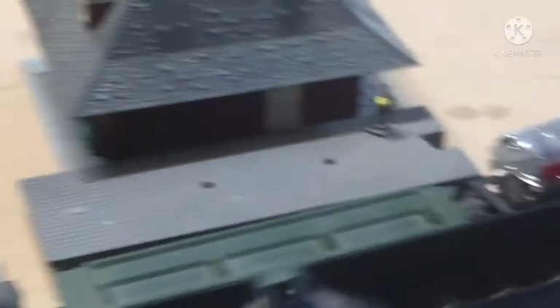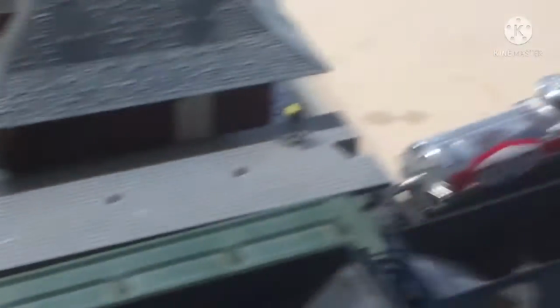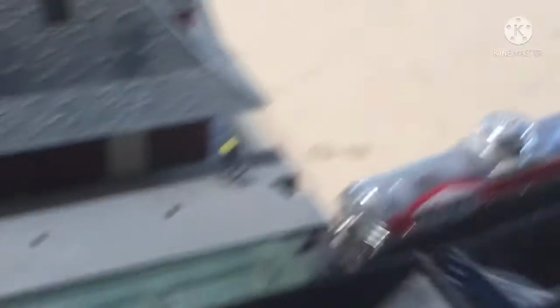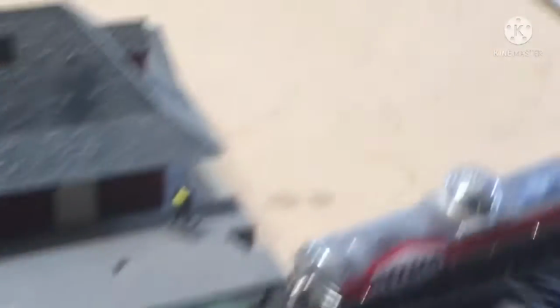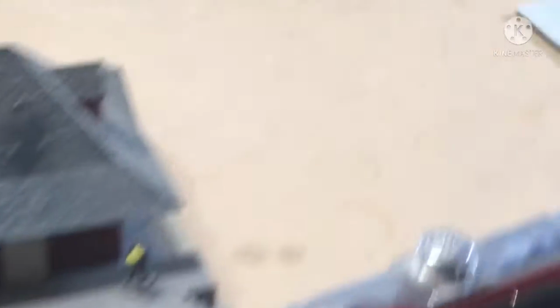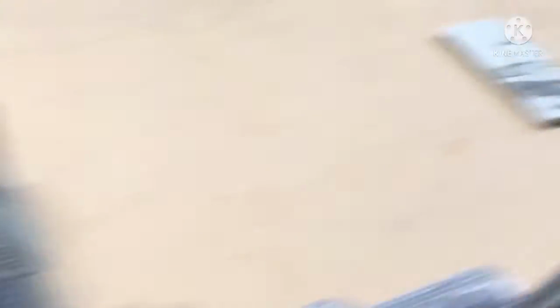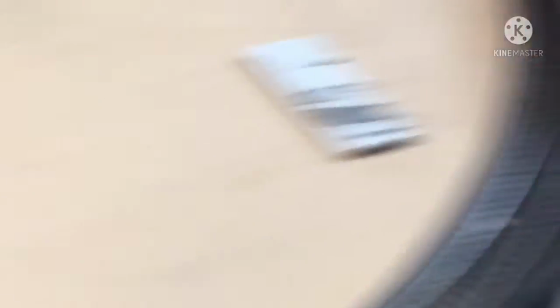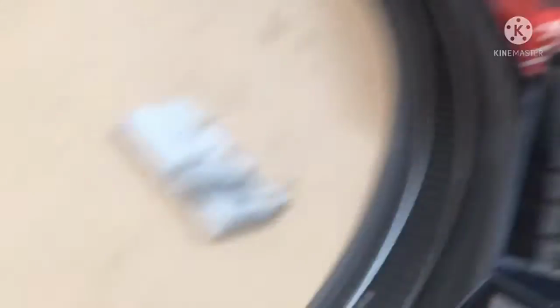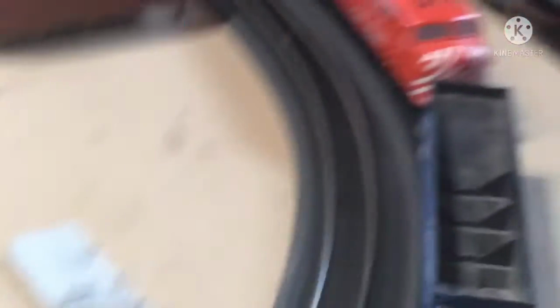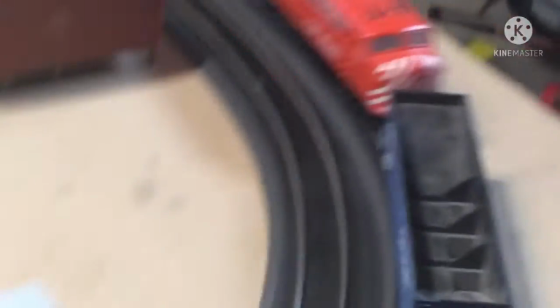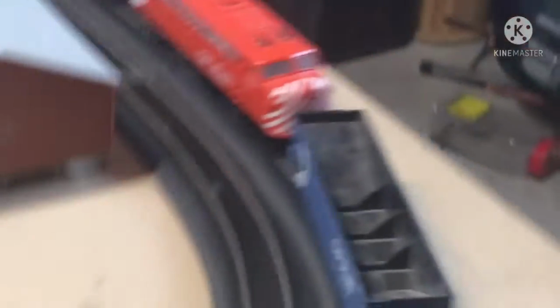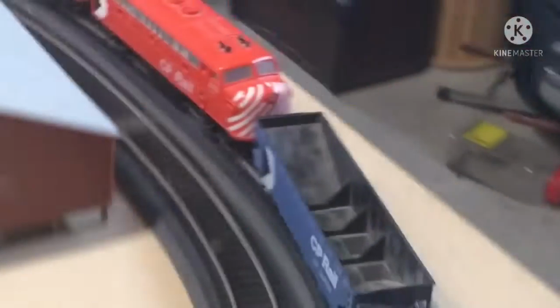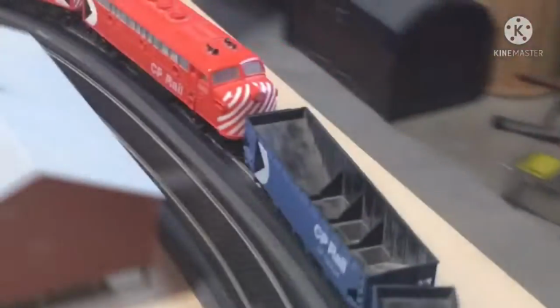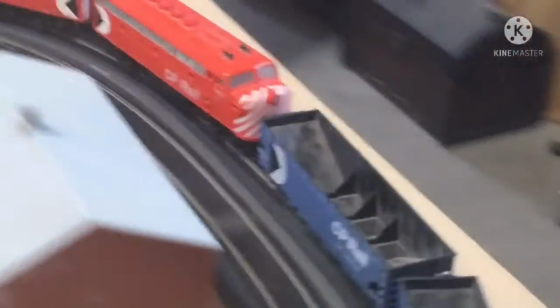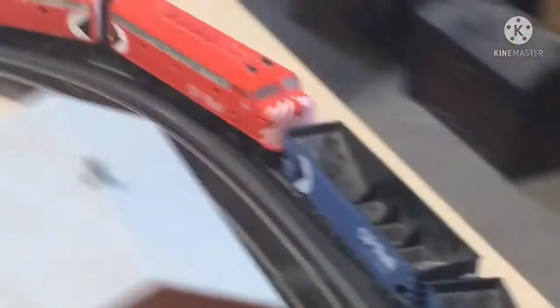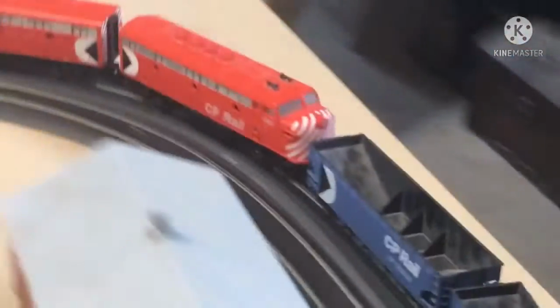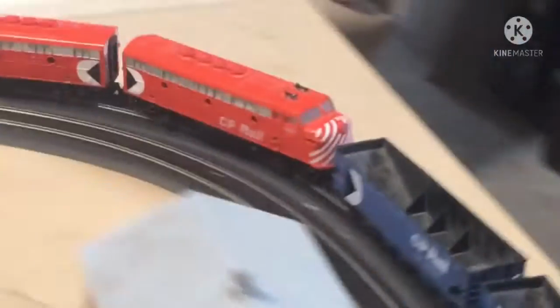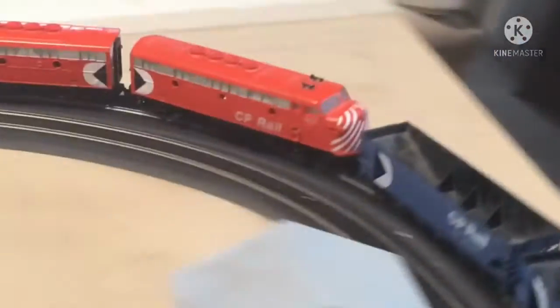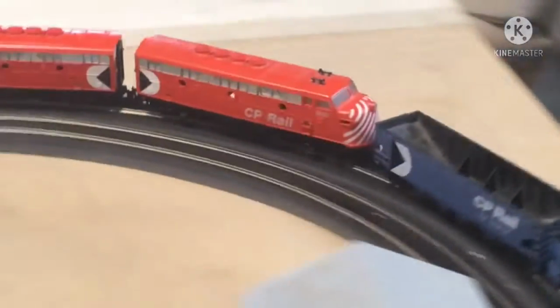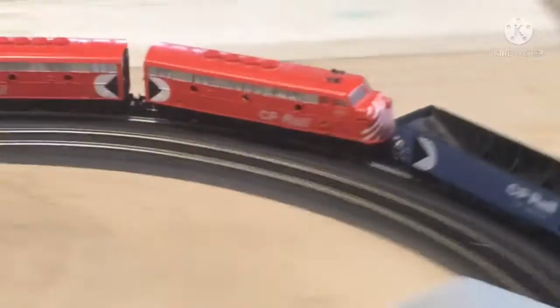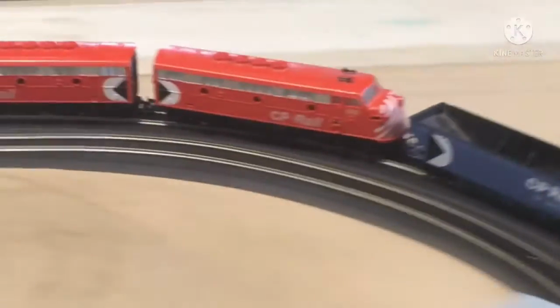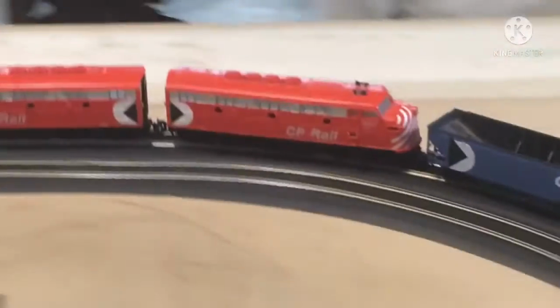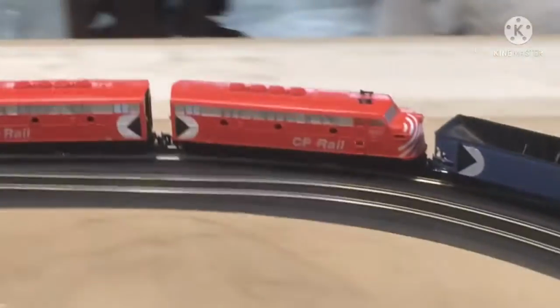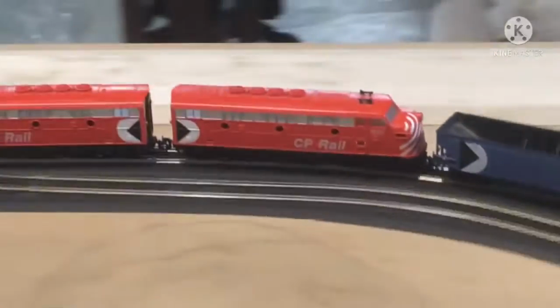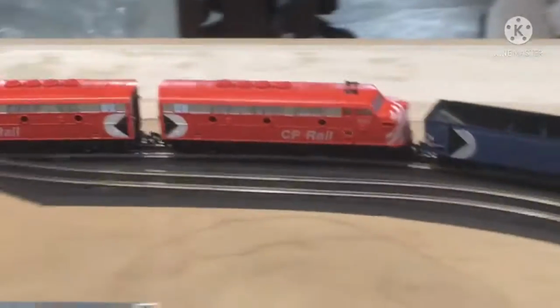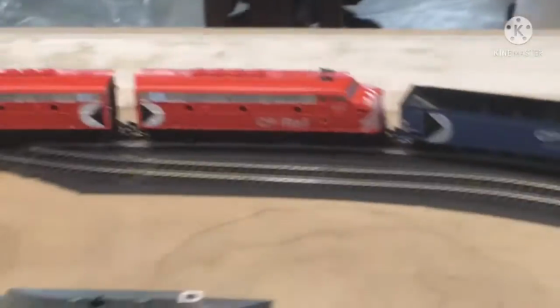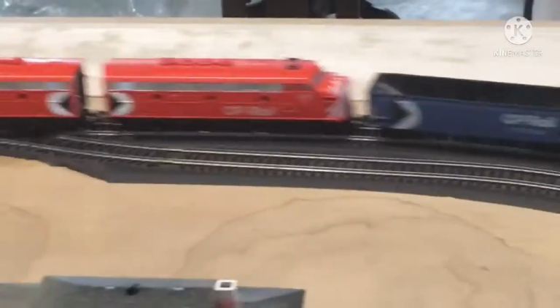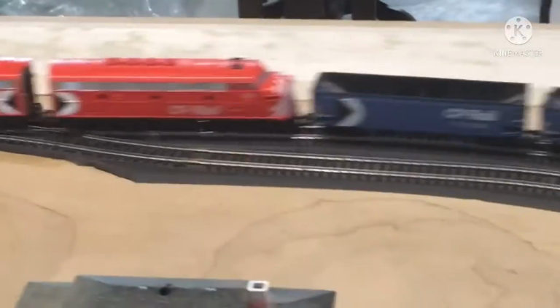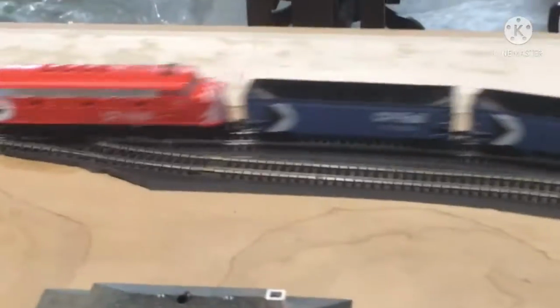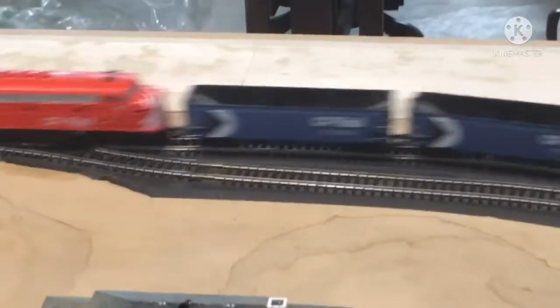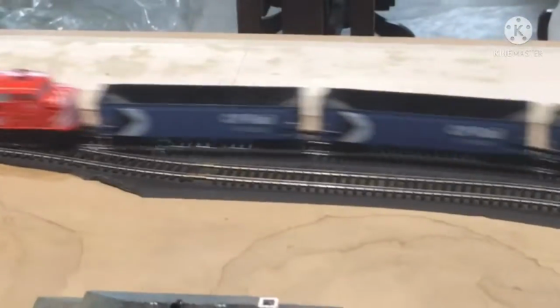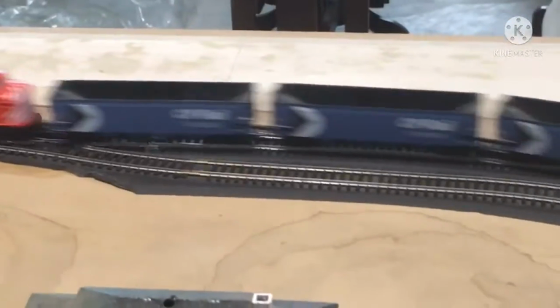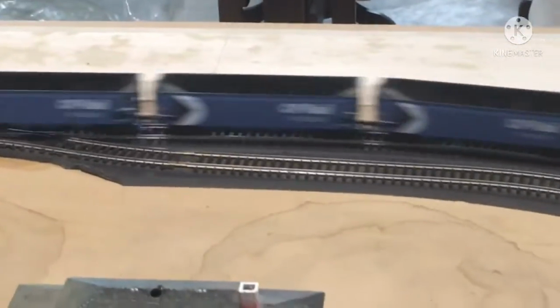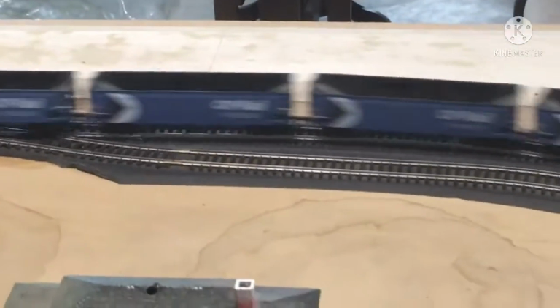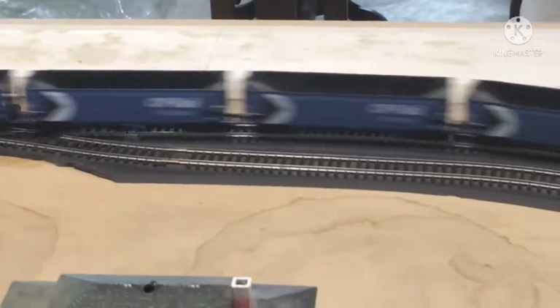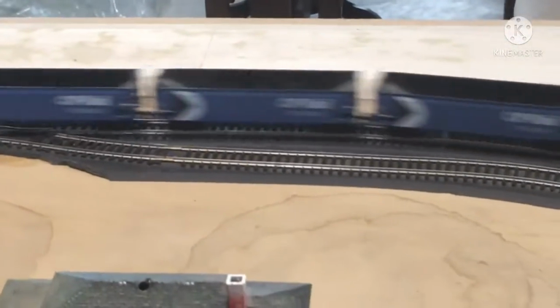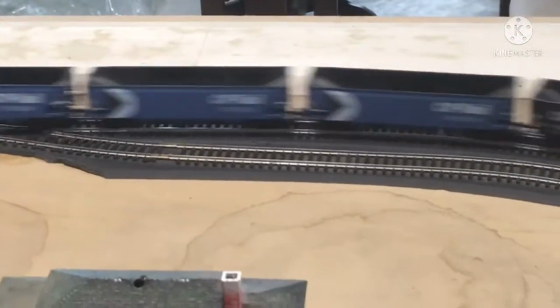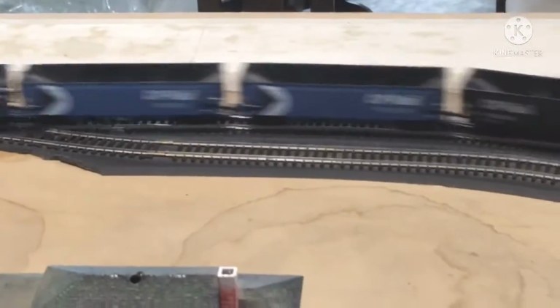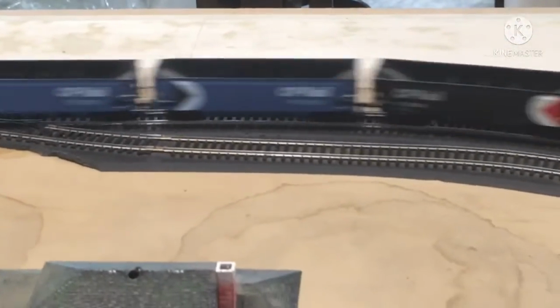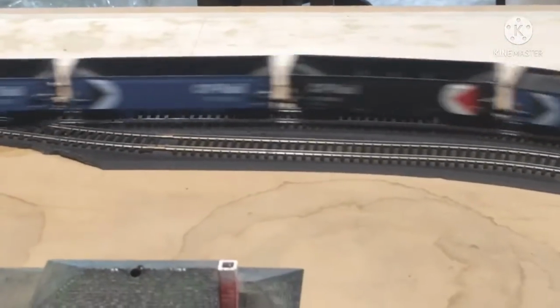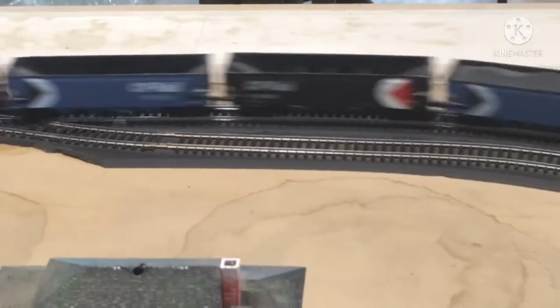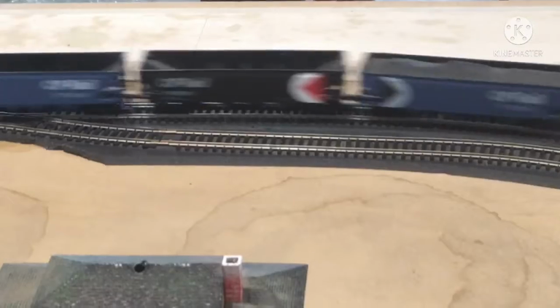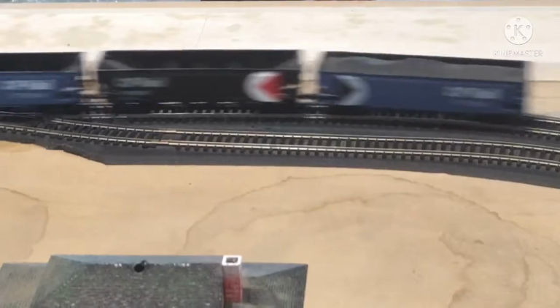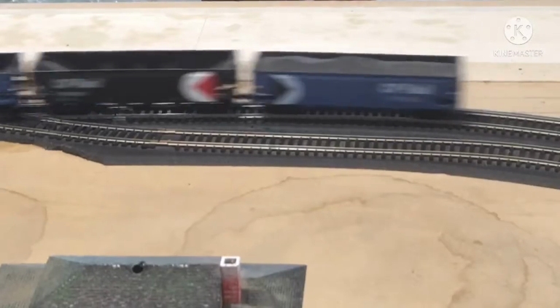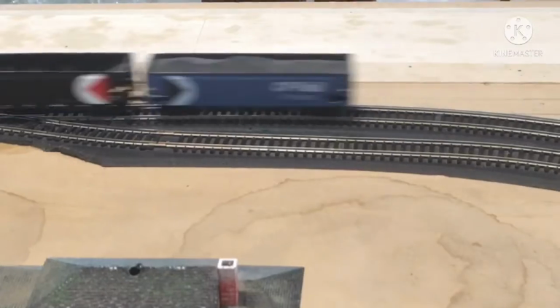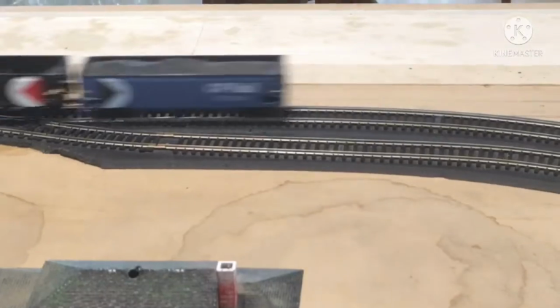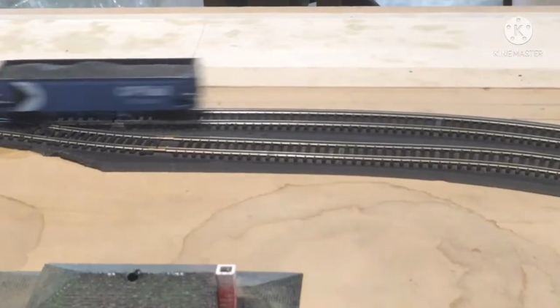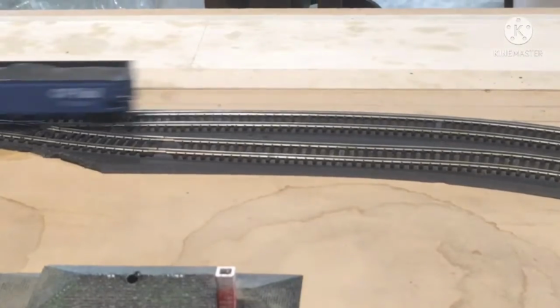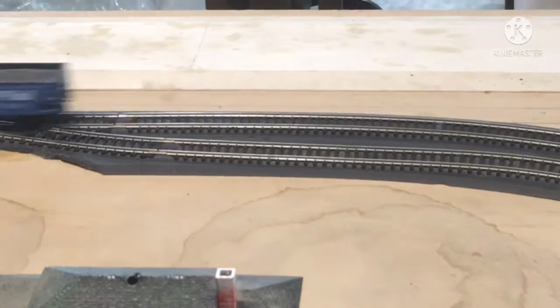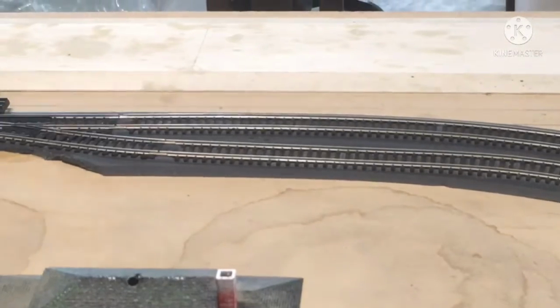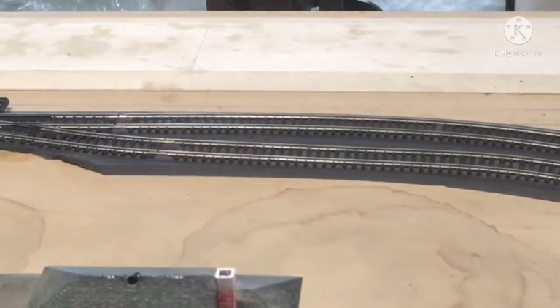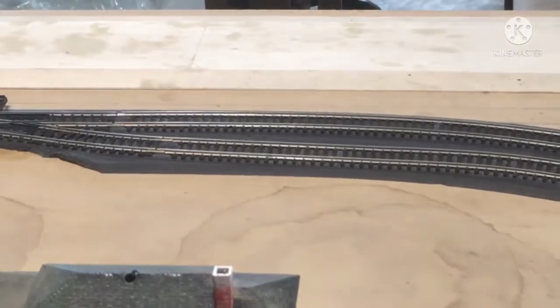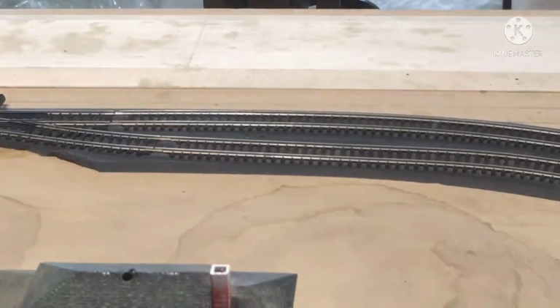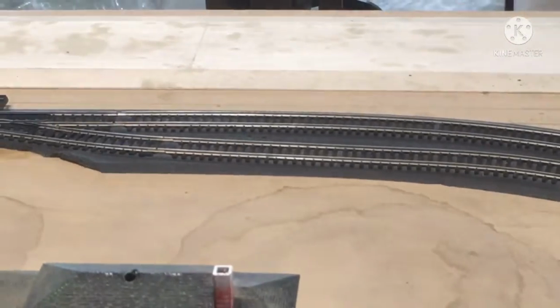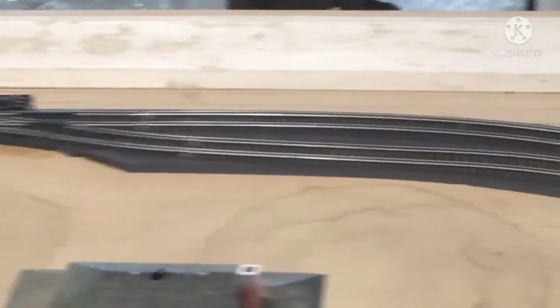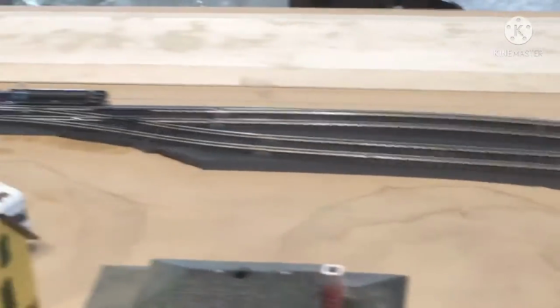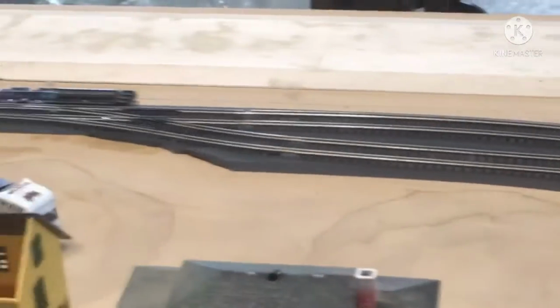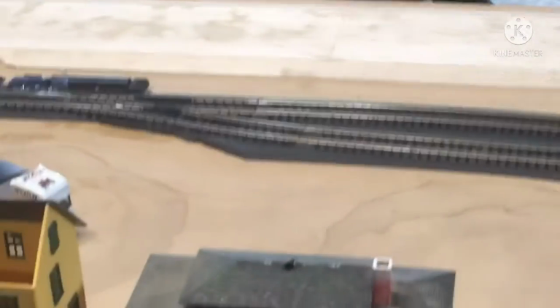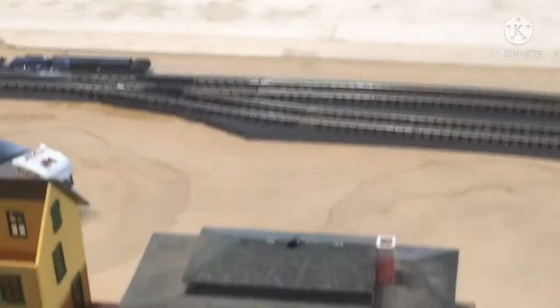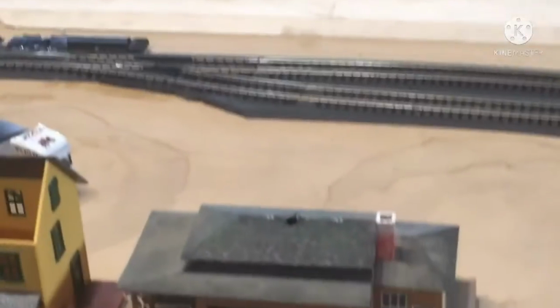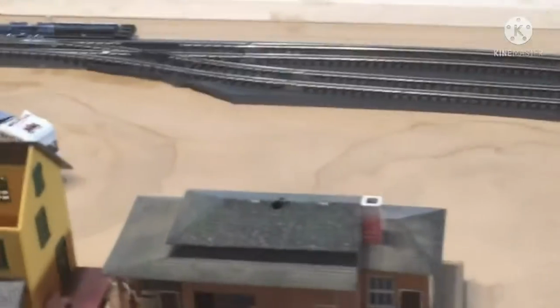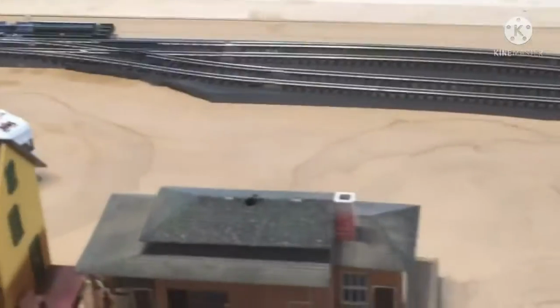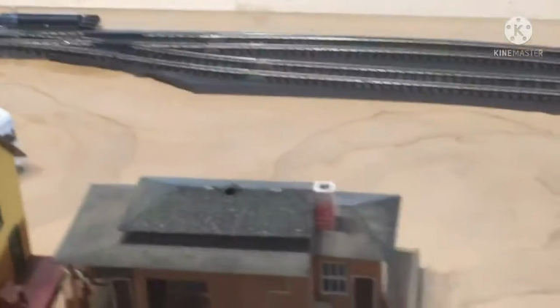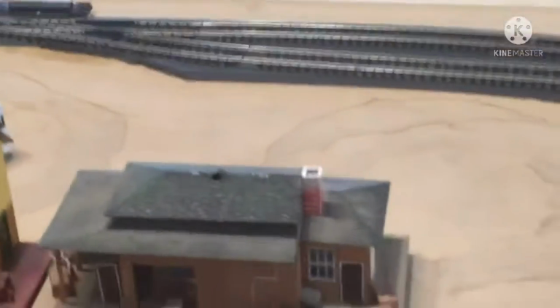We got these locomotives from a guy at a train show about a year ago, and they run very well.